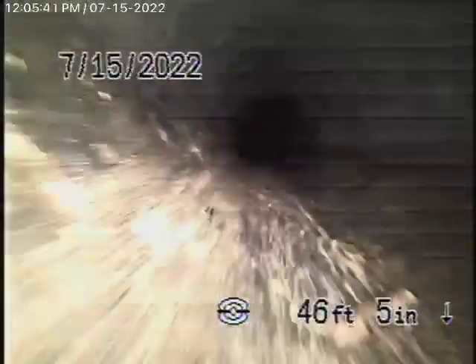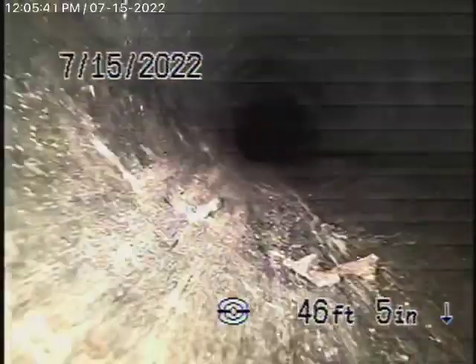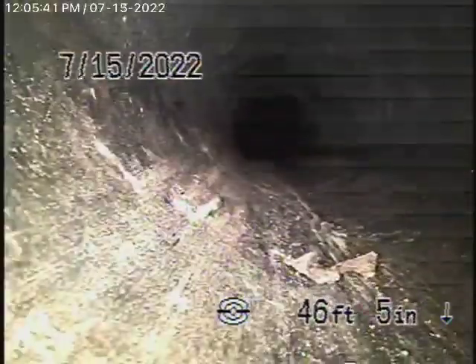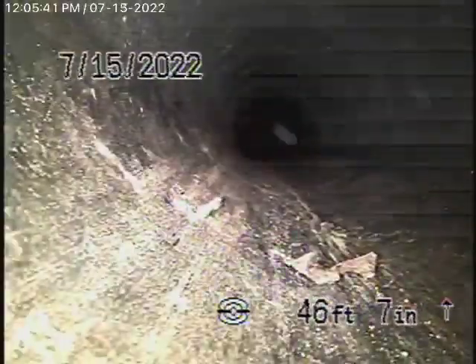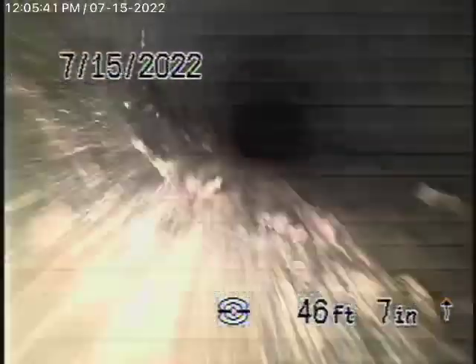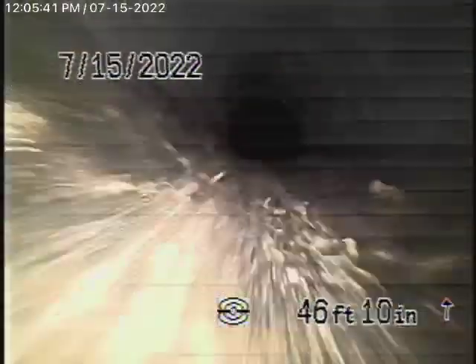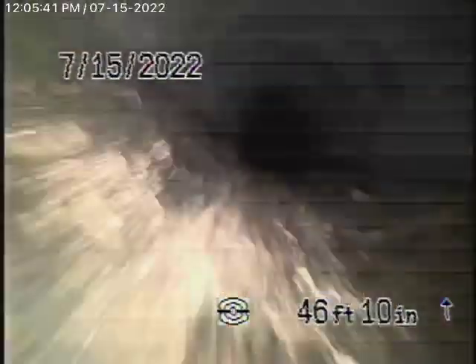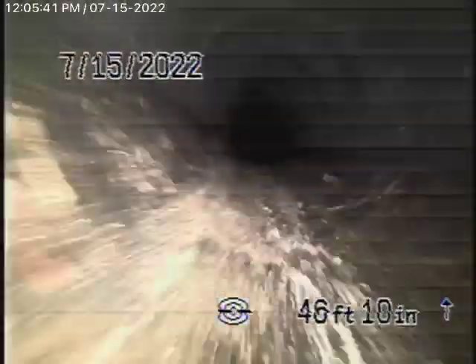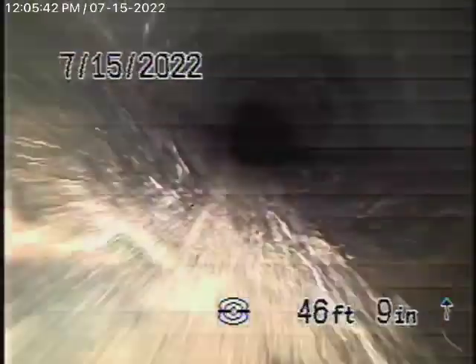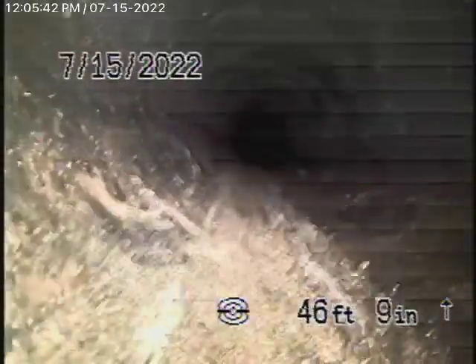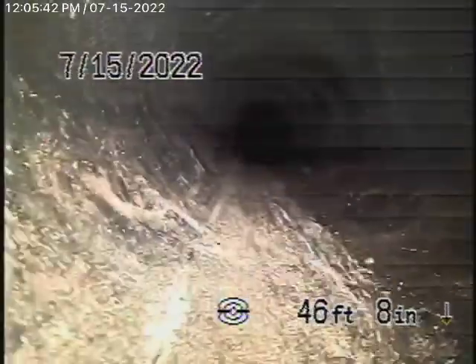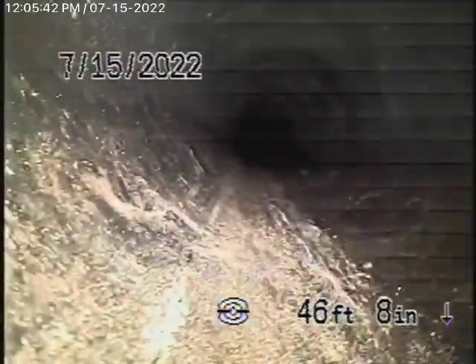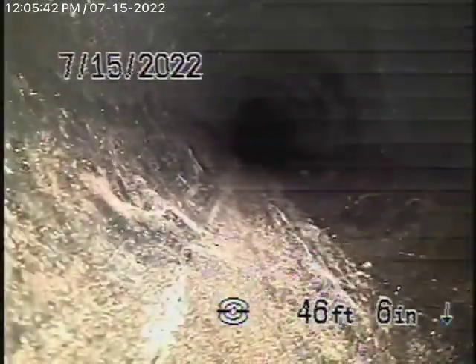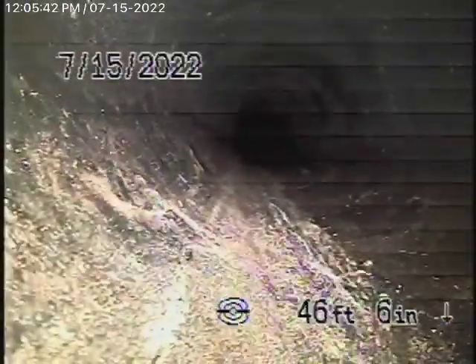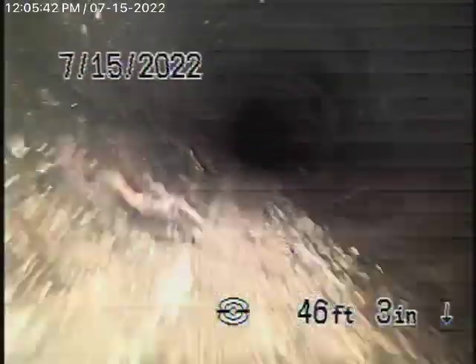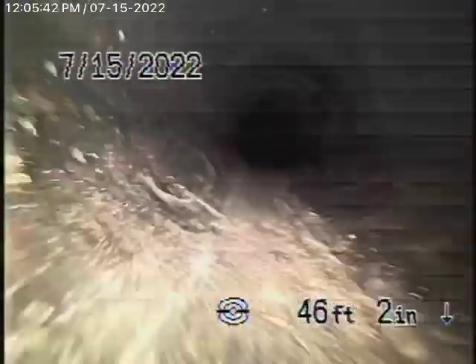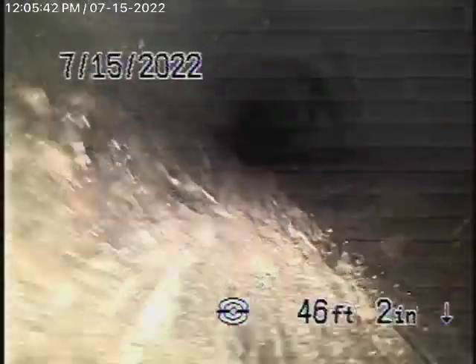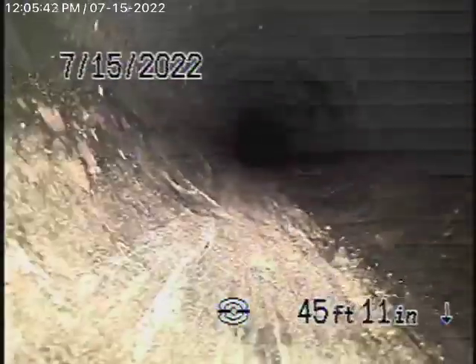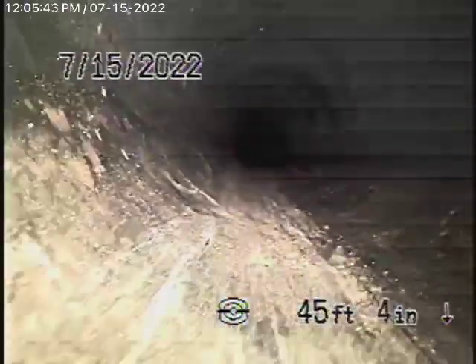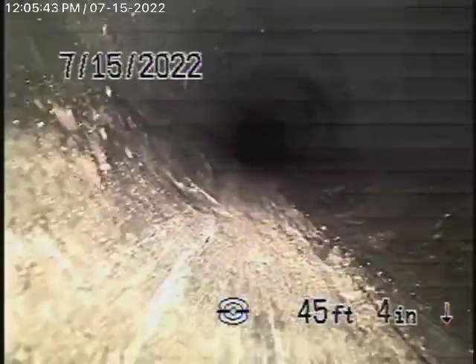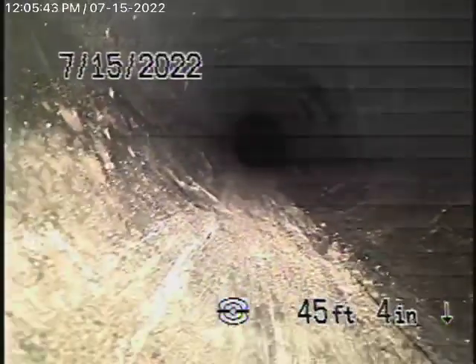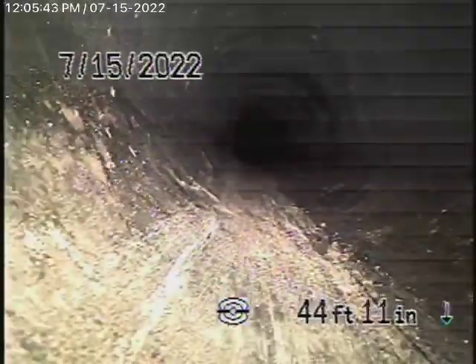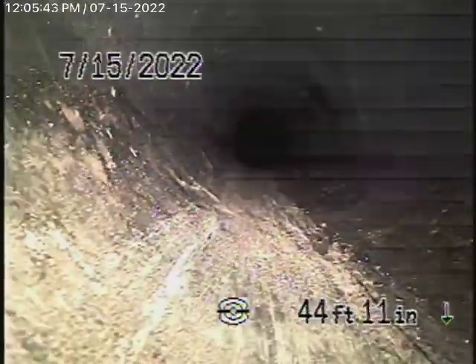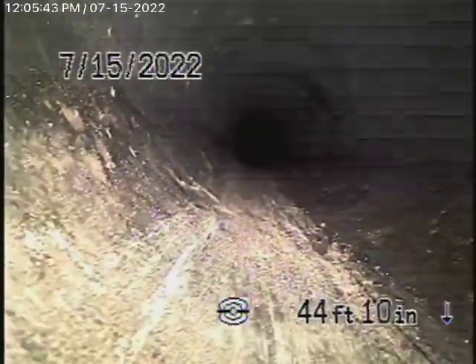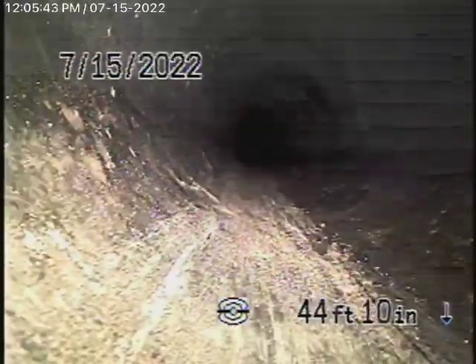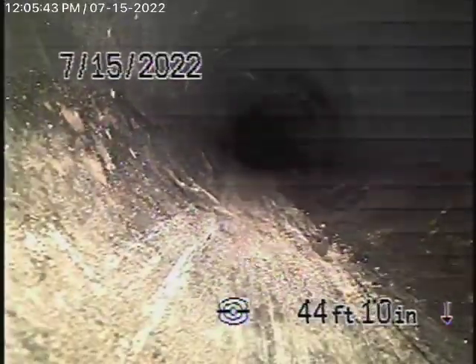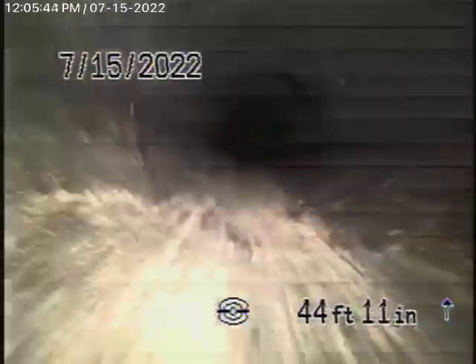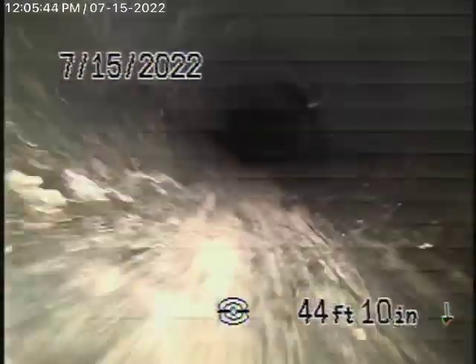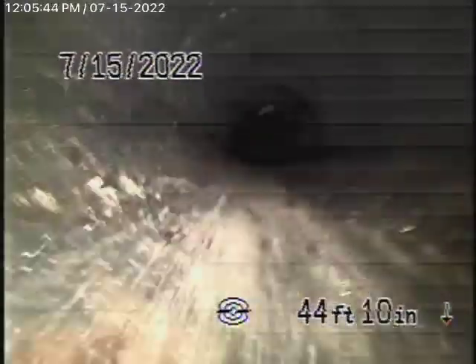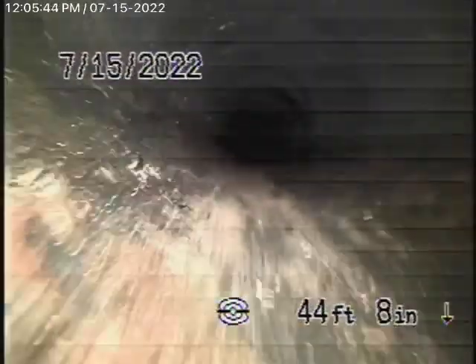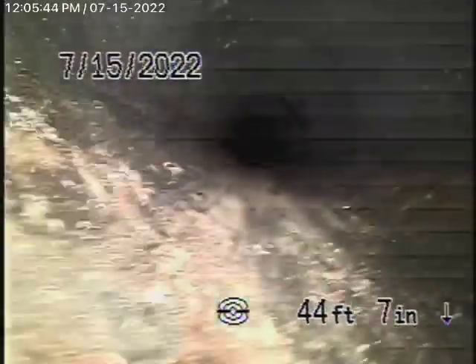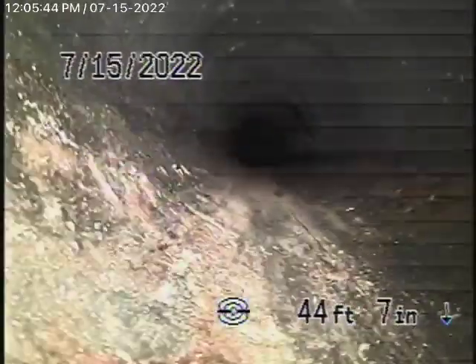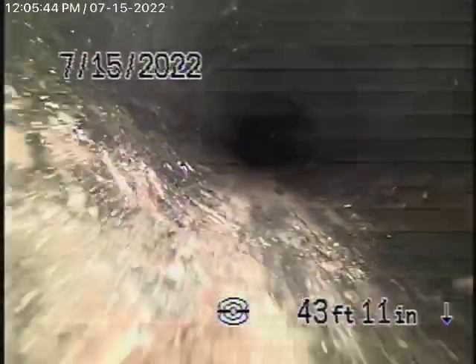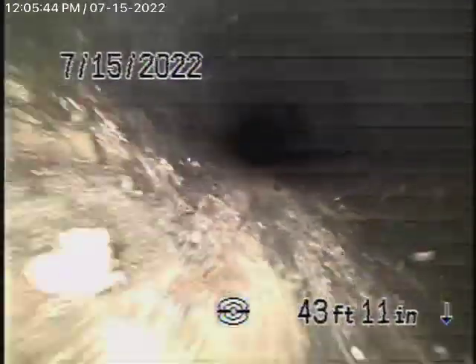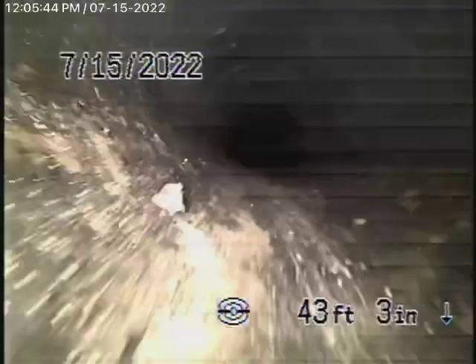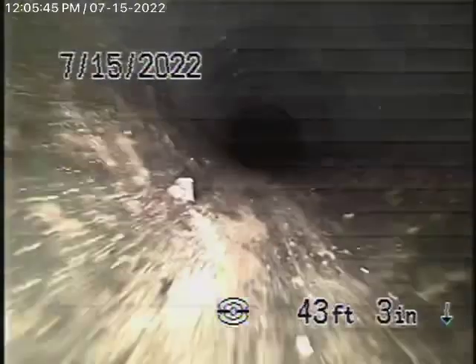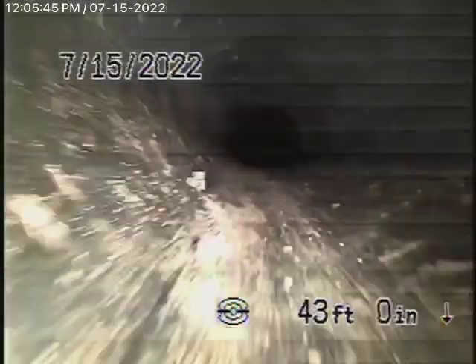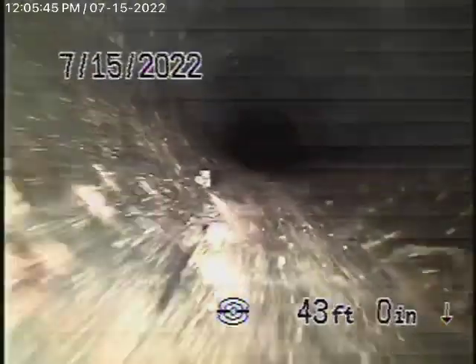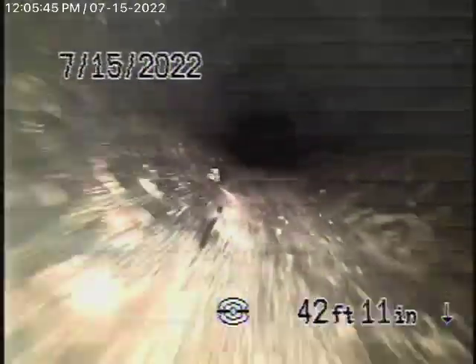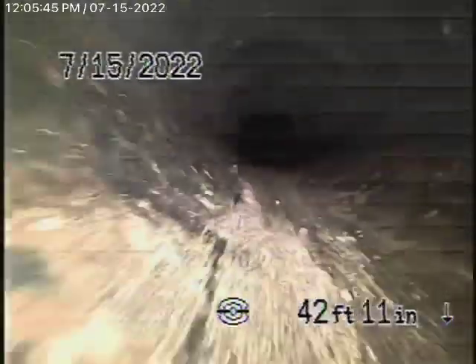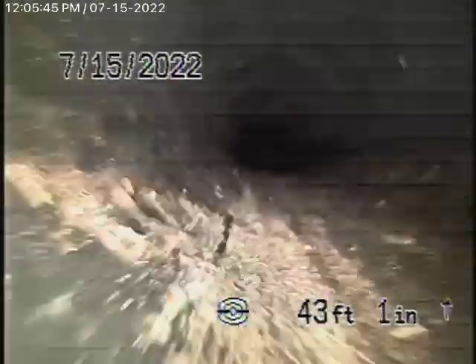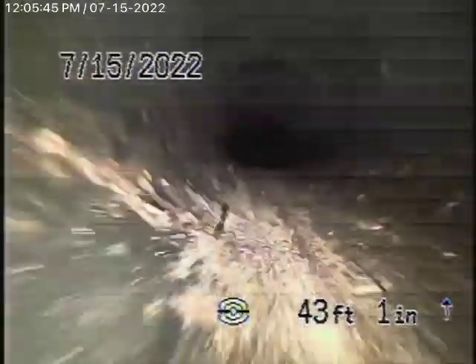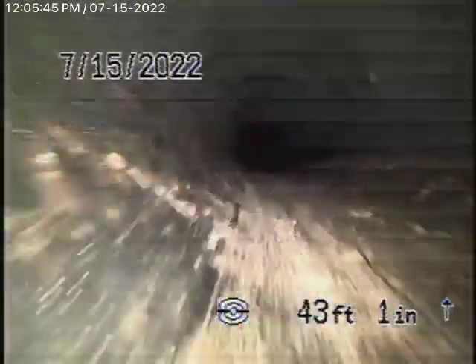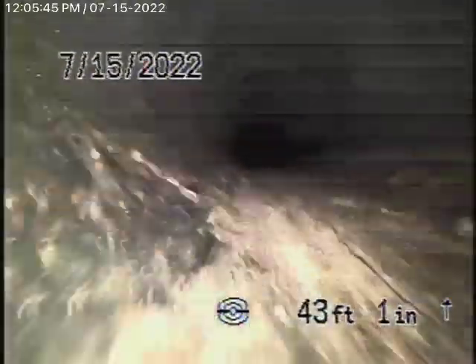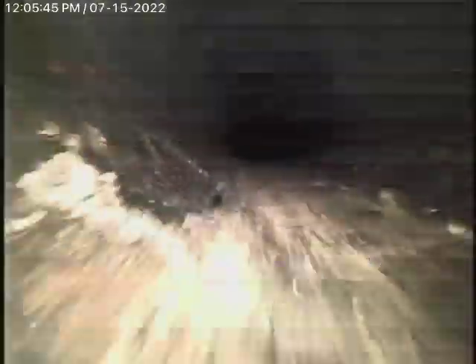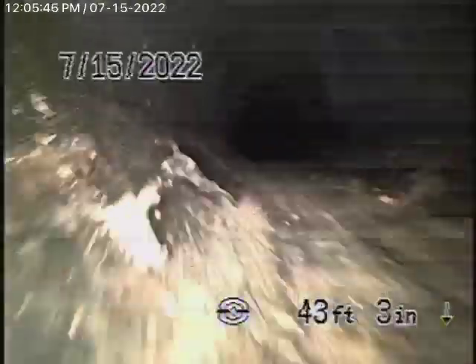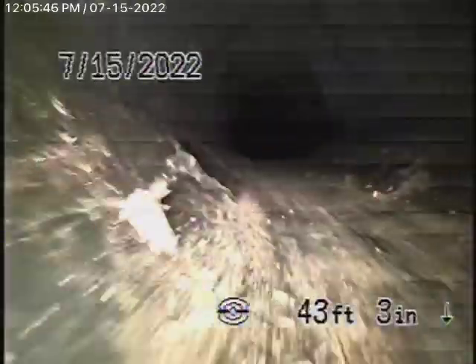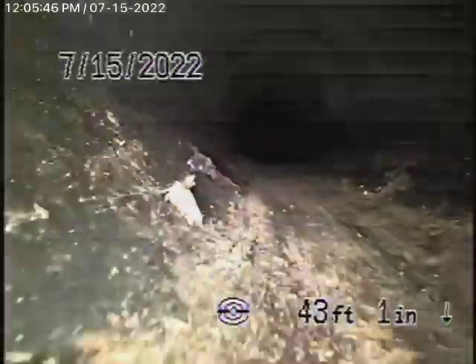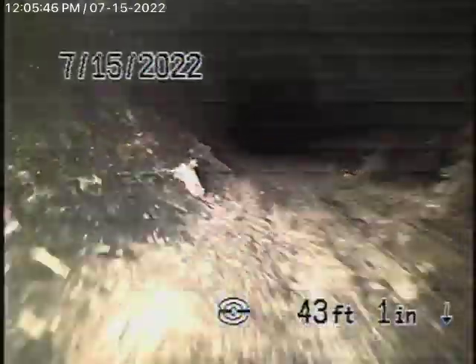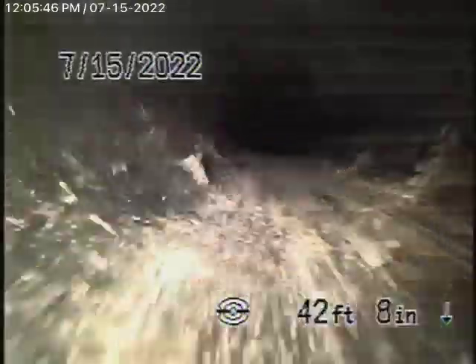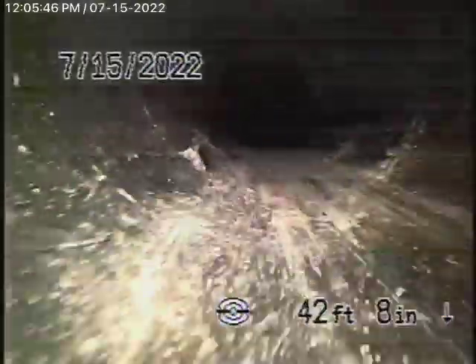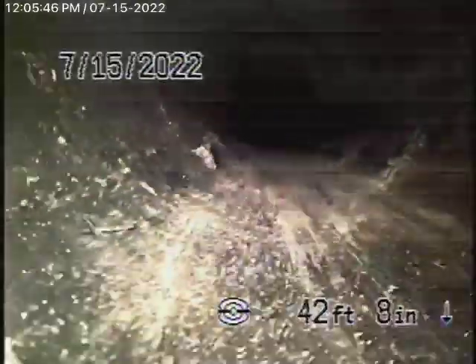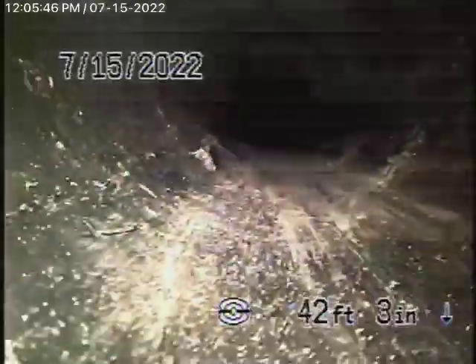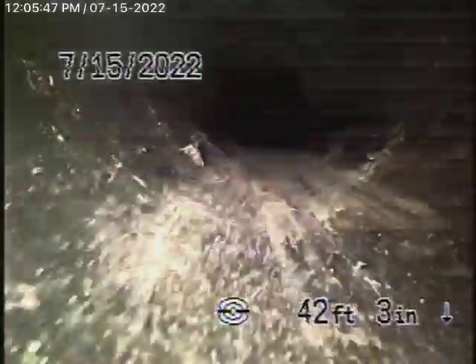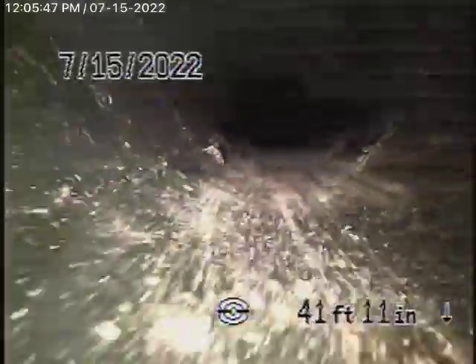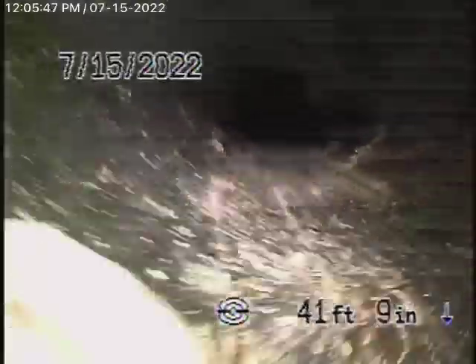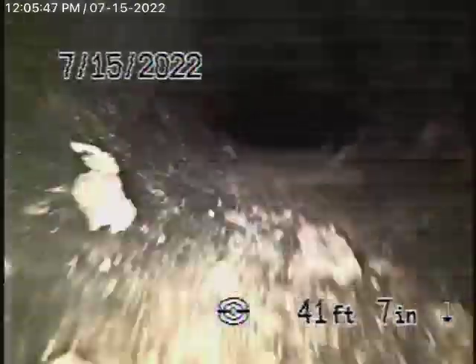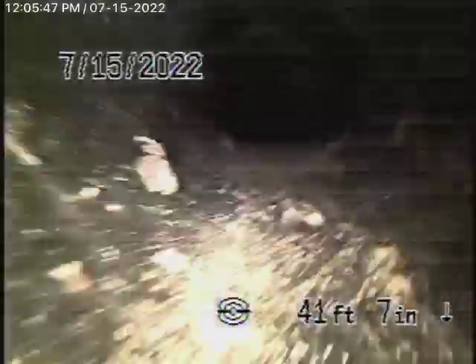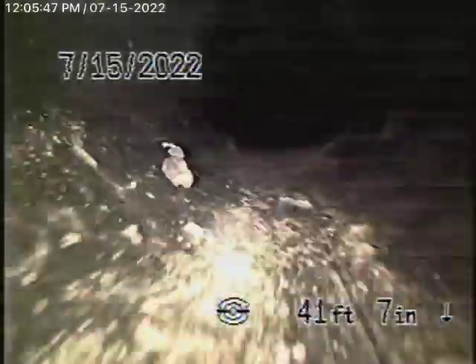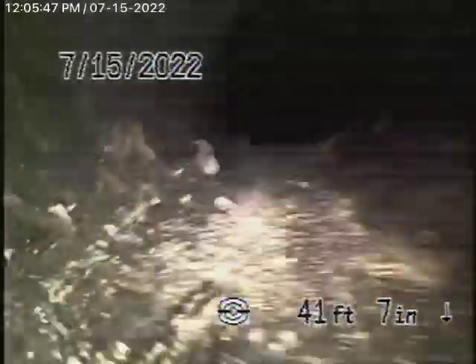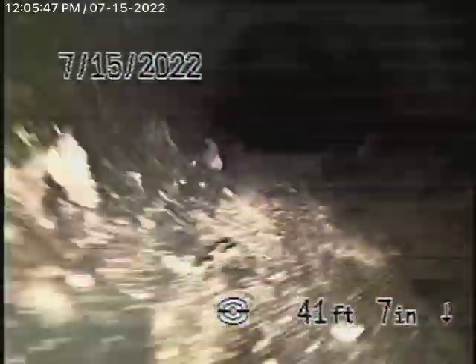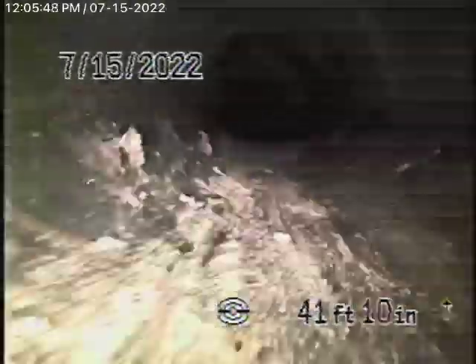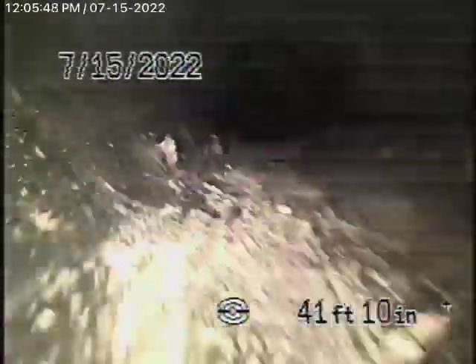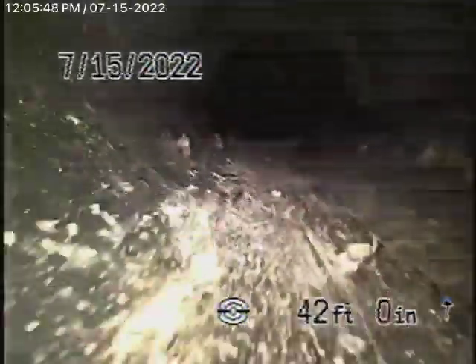They're going to tear the house down, so they're going to need to uncover it at the property line. We've marked it out for them.